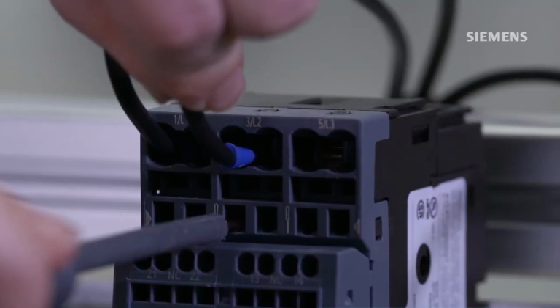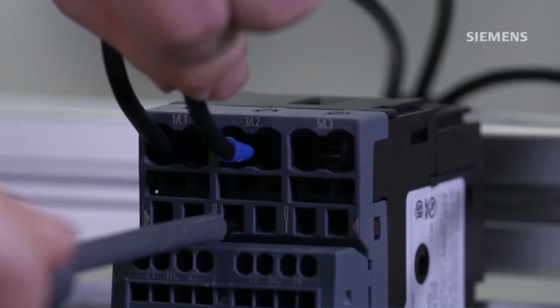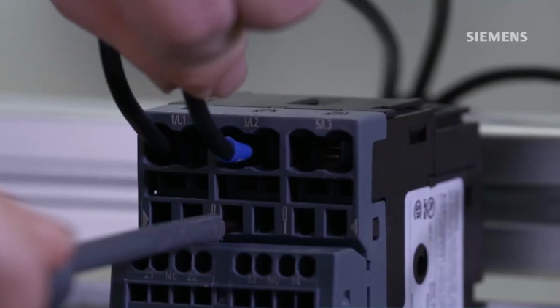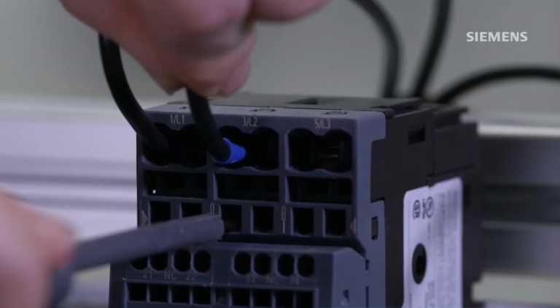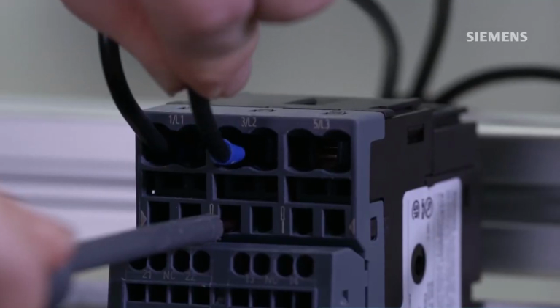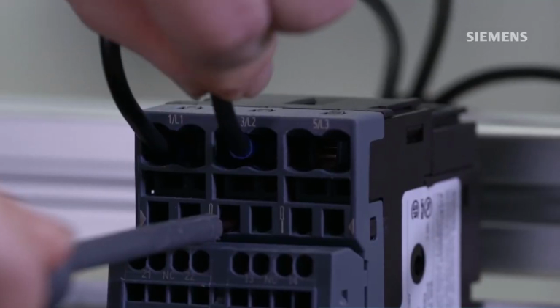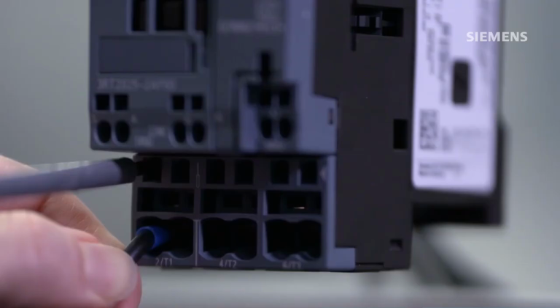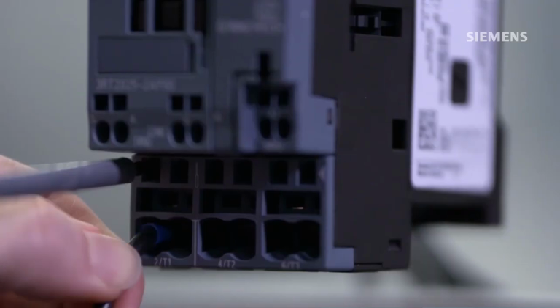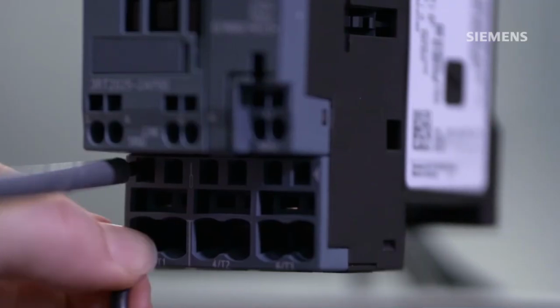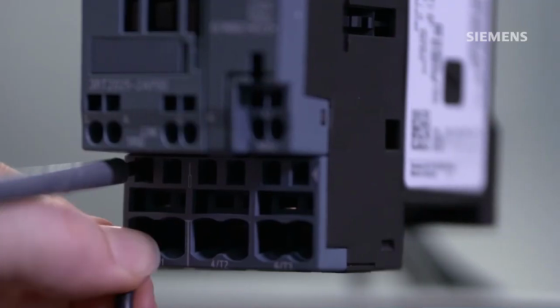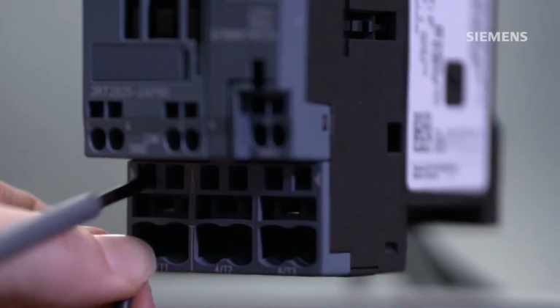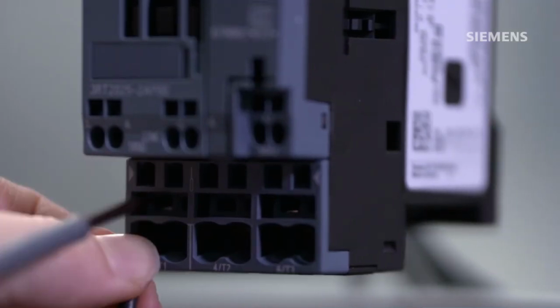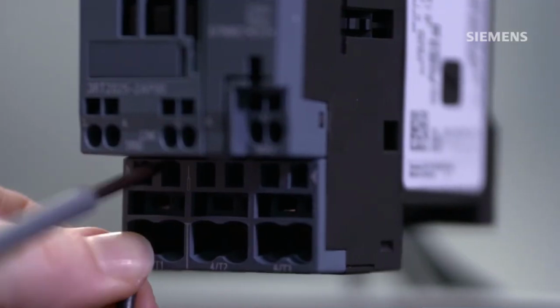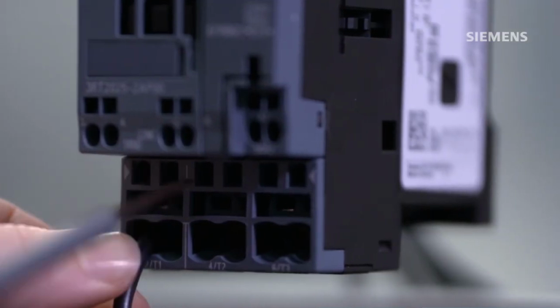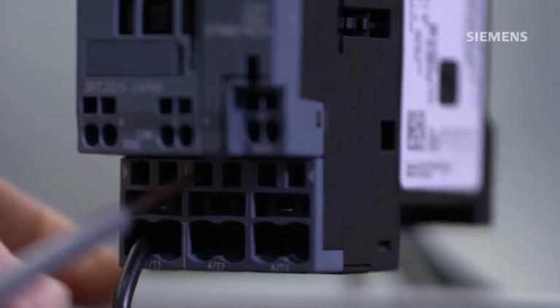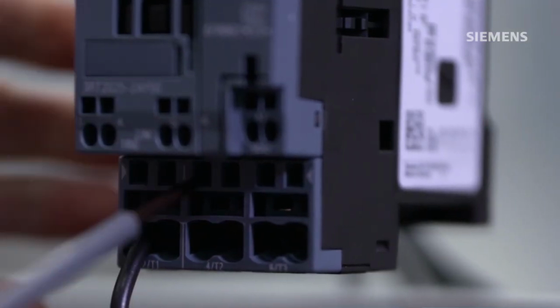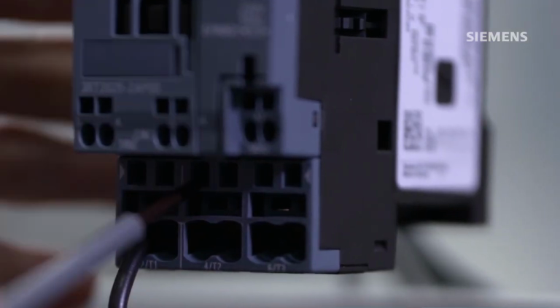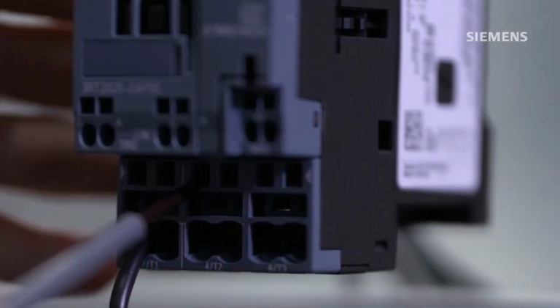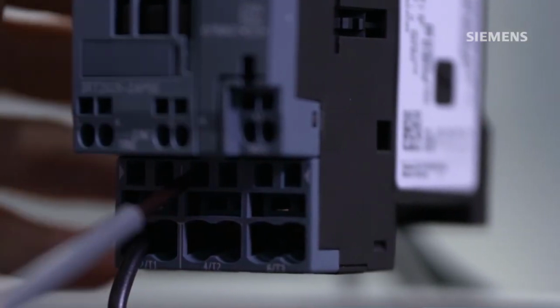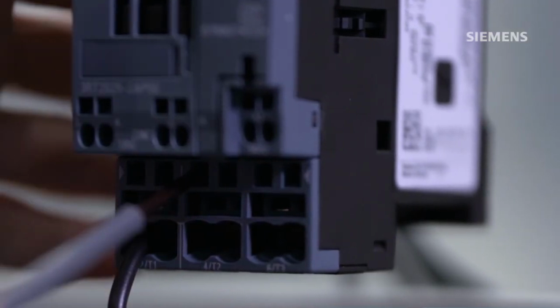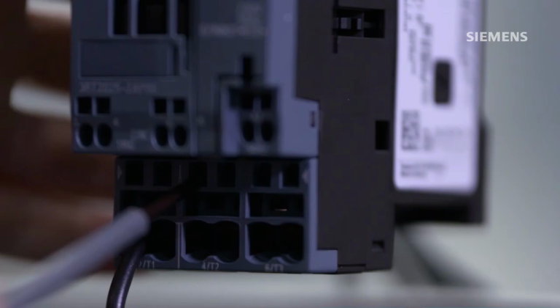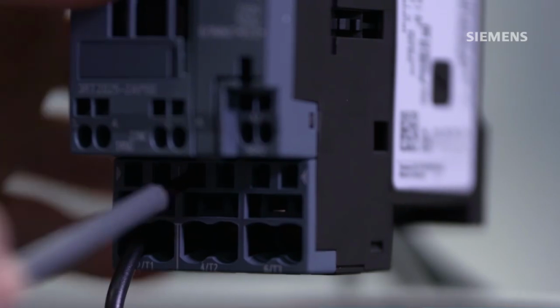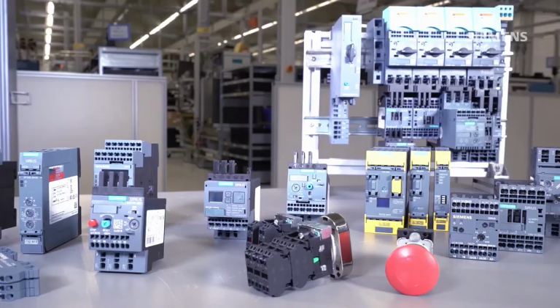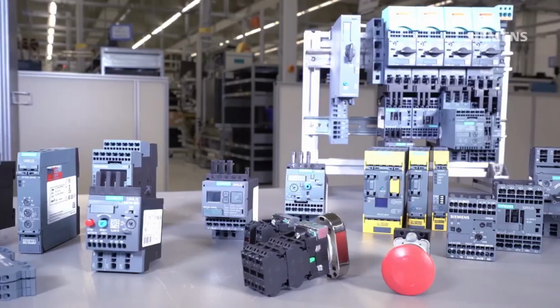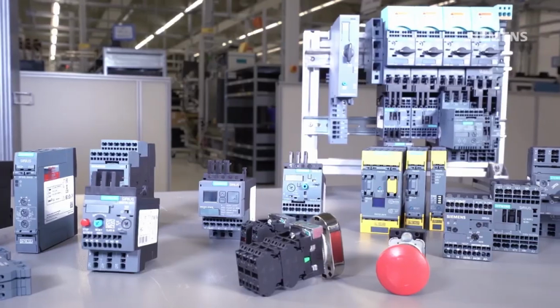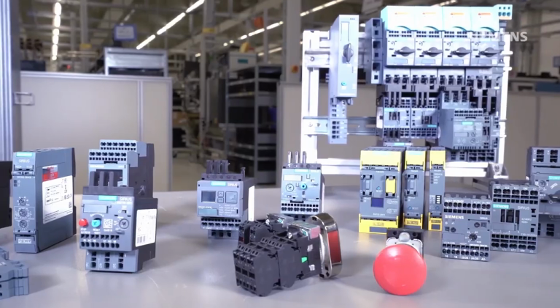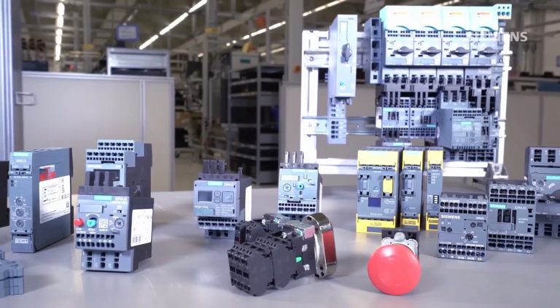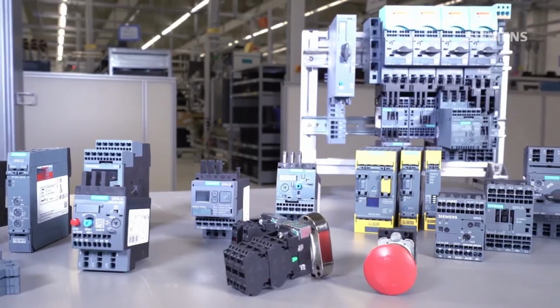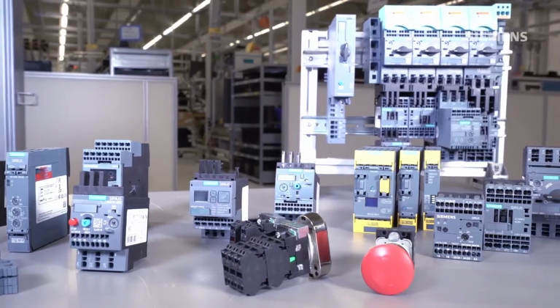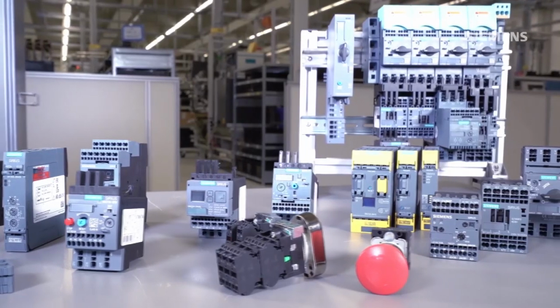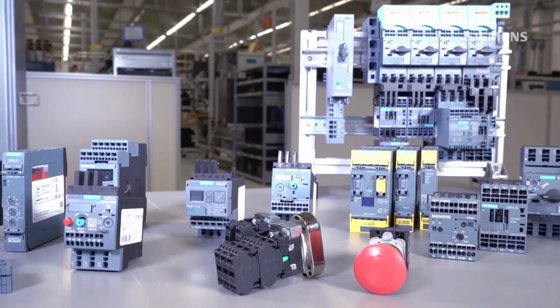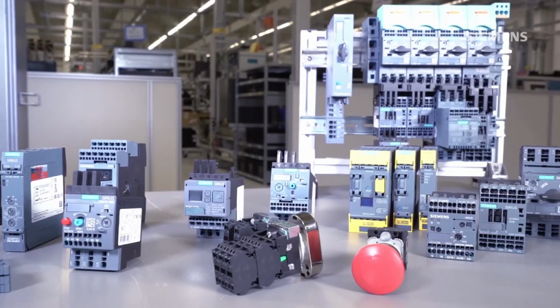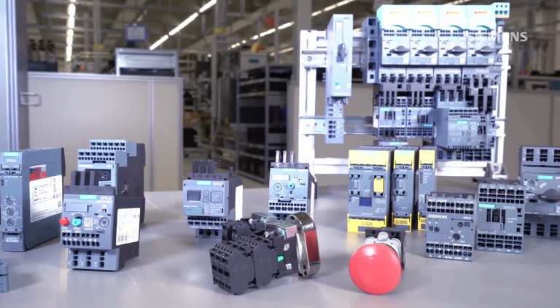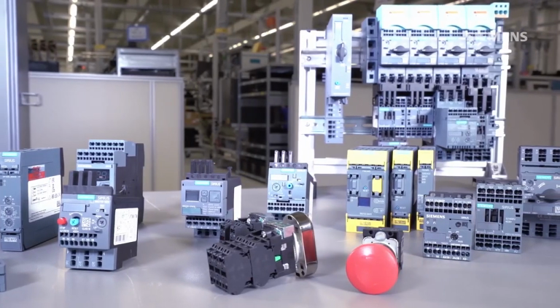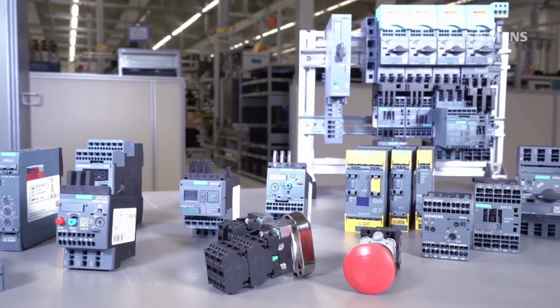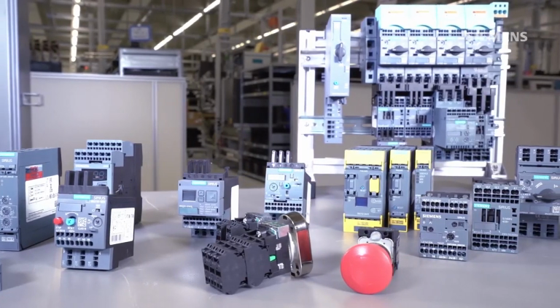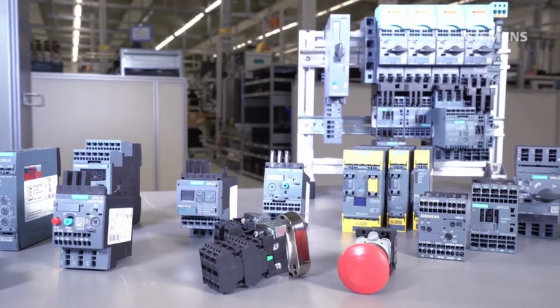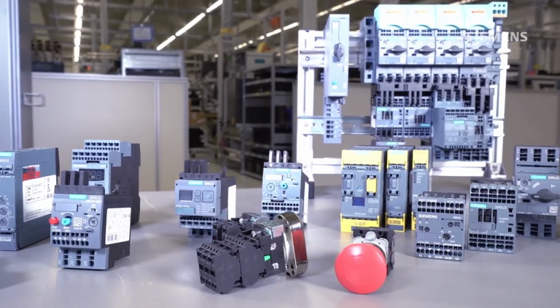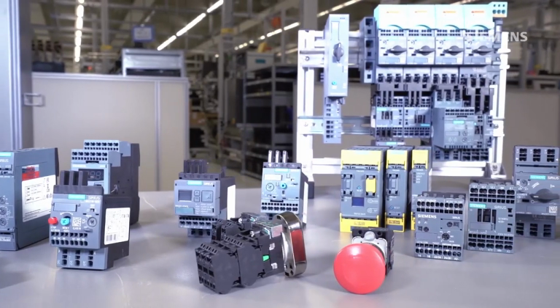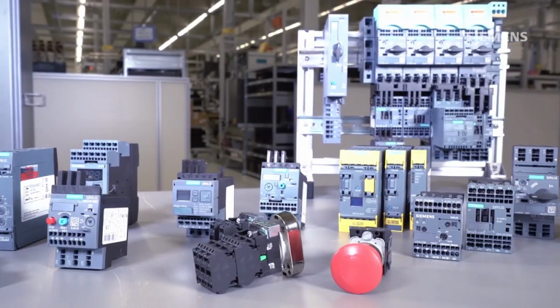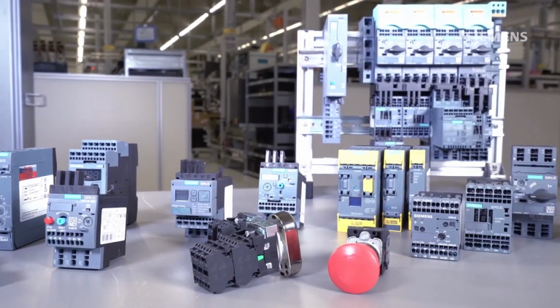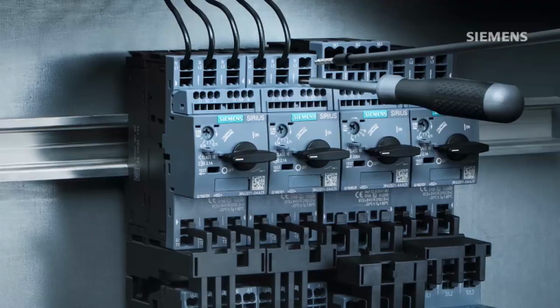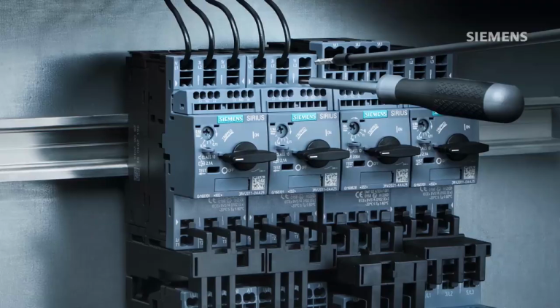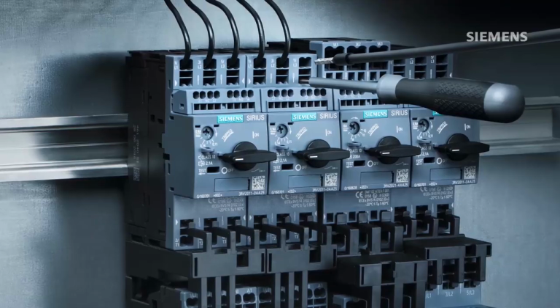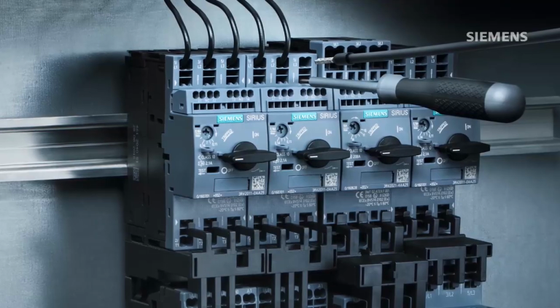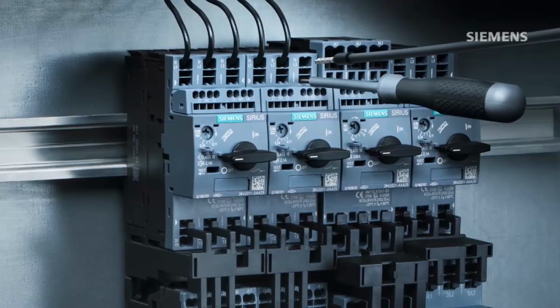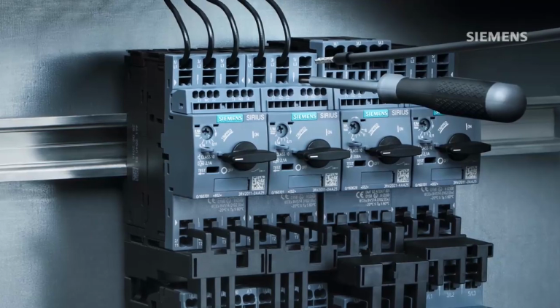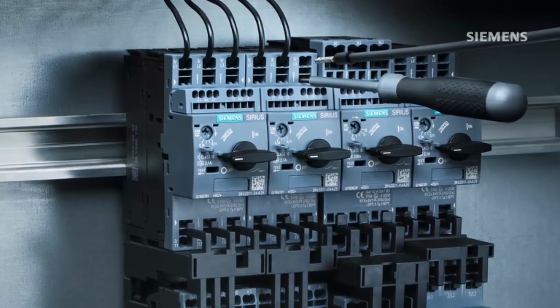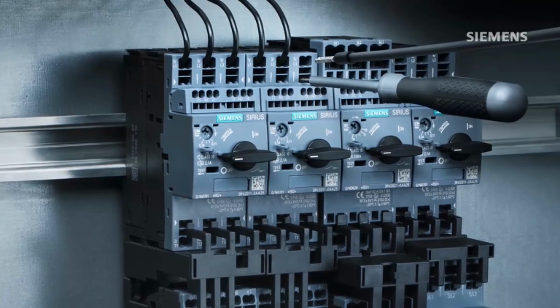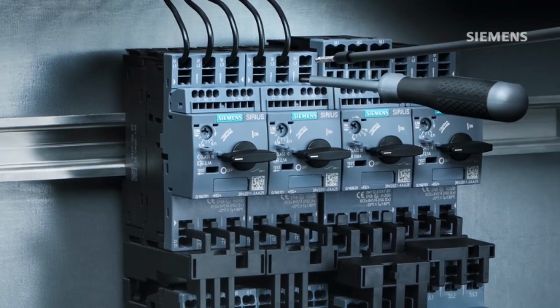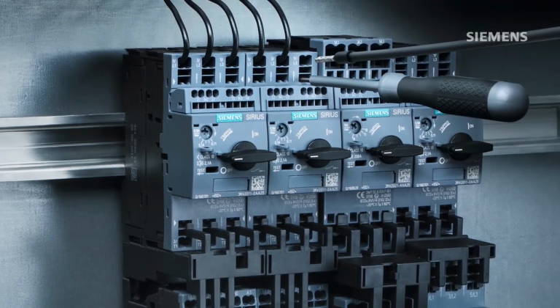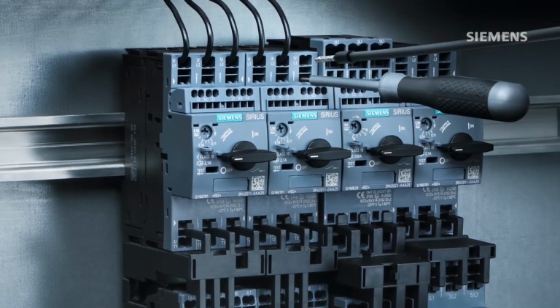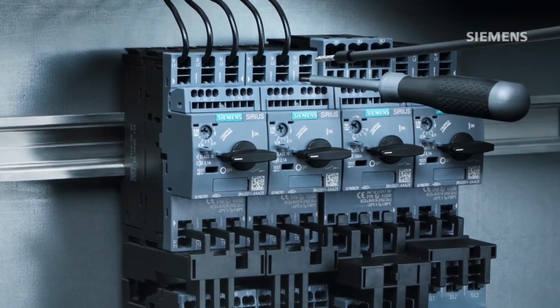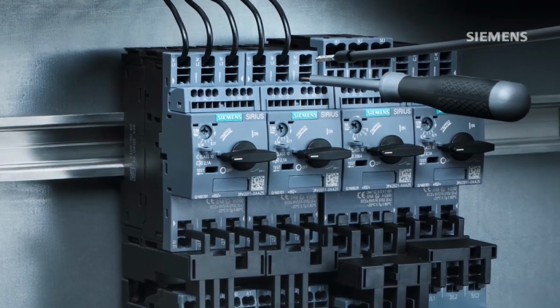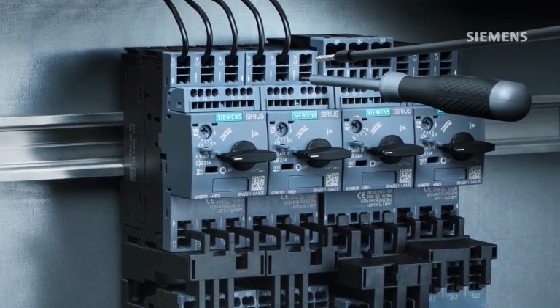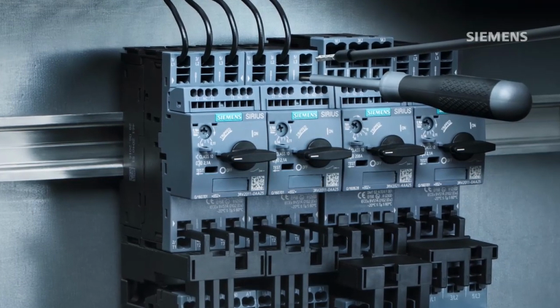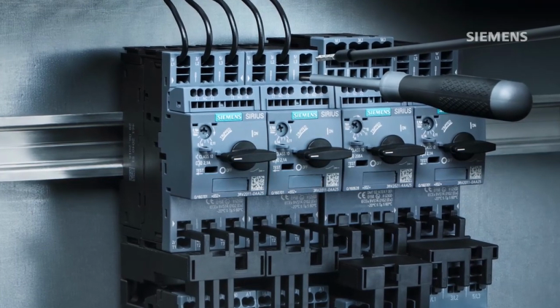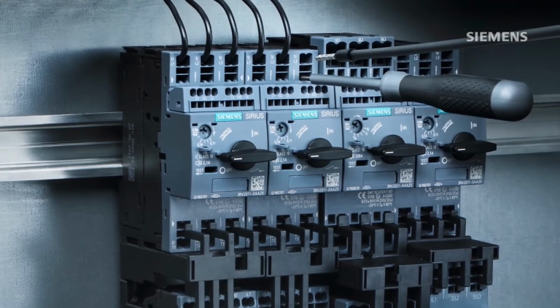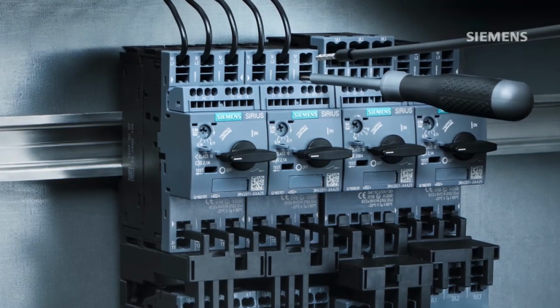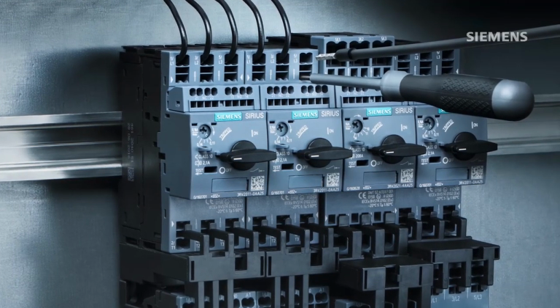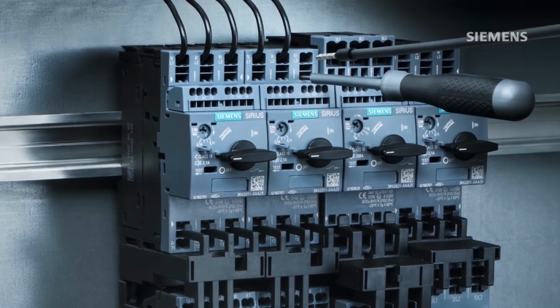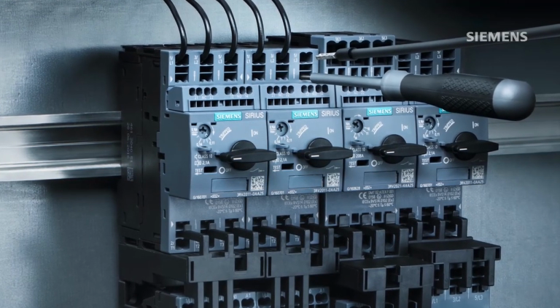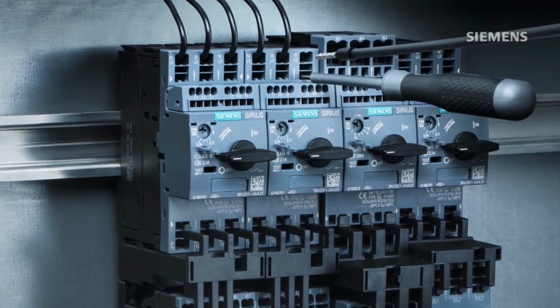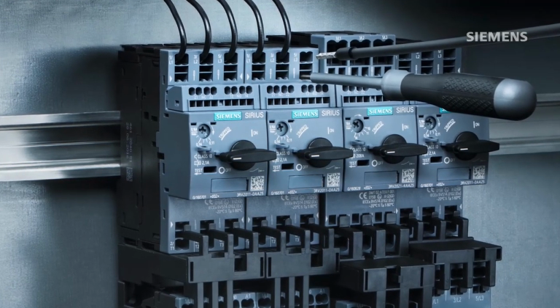With spring-loaded technology, you have the advantages of a strong, flexible, safe and fast system.